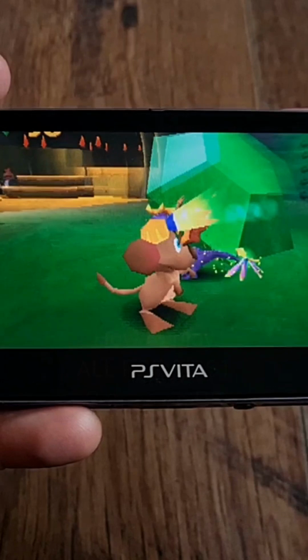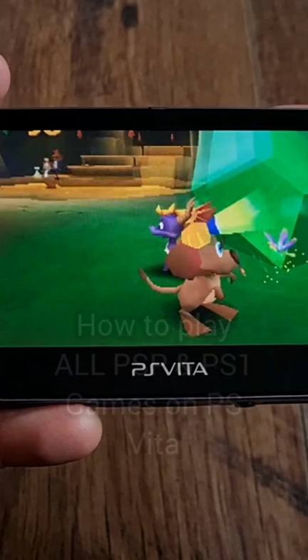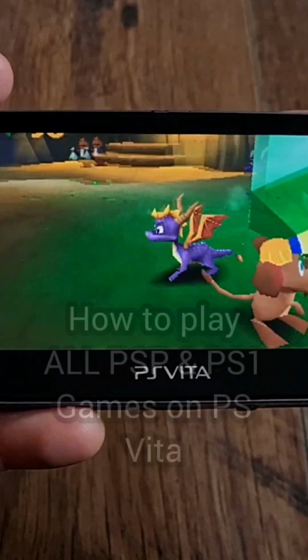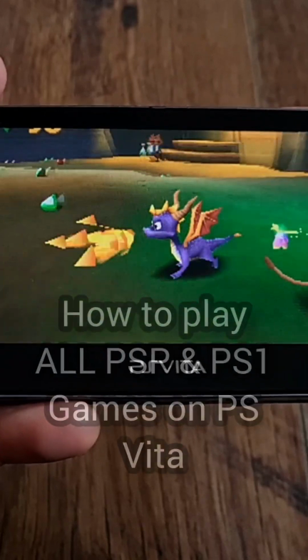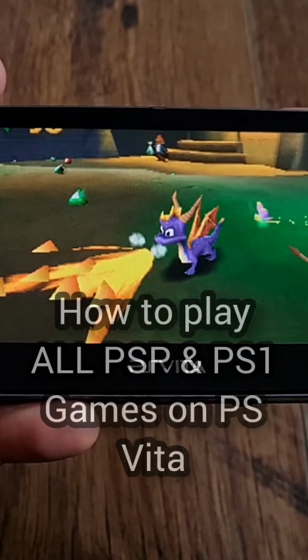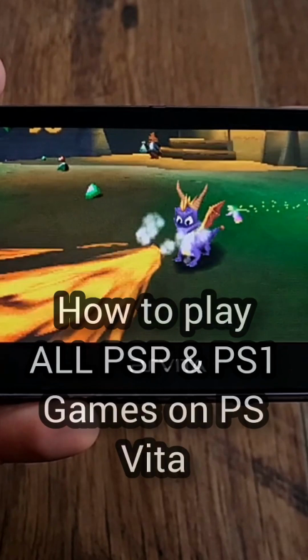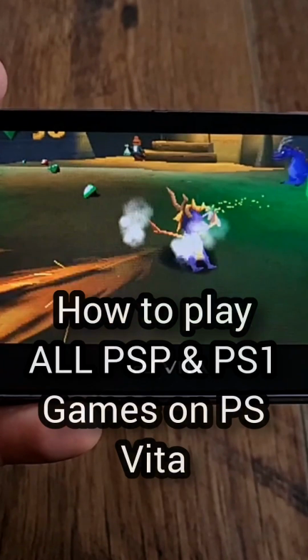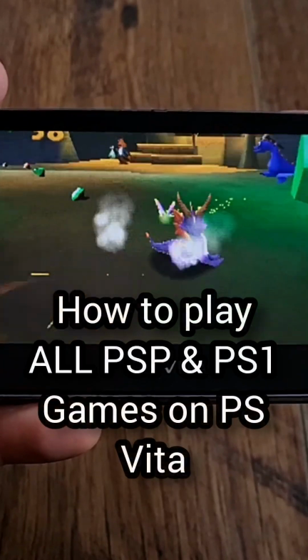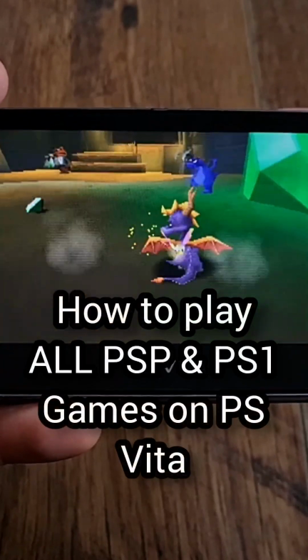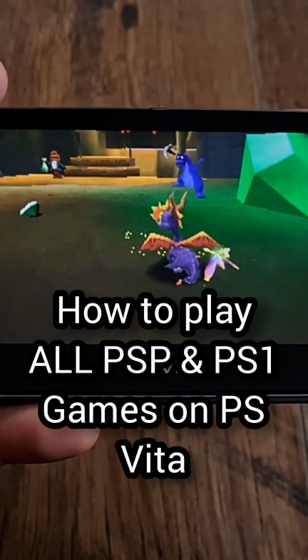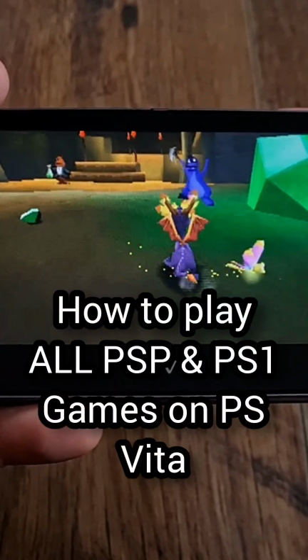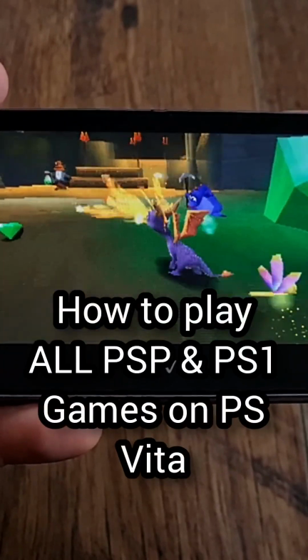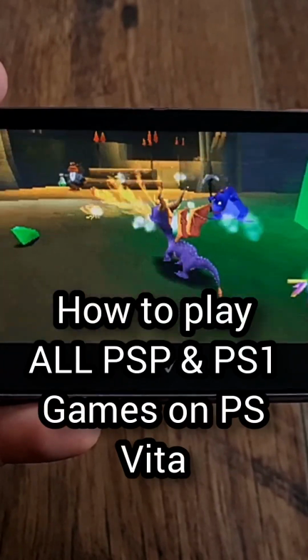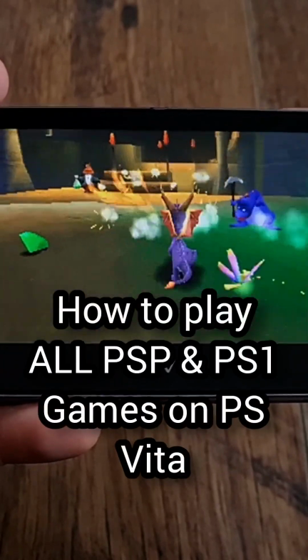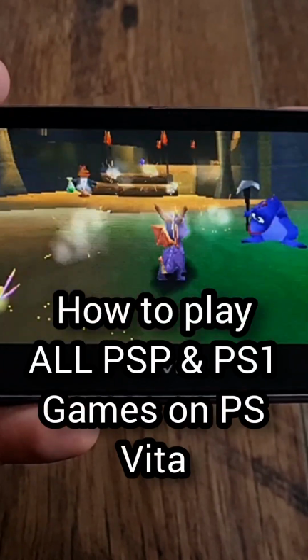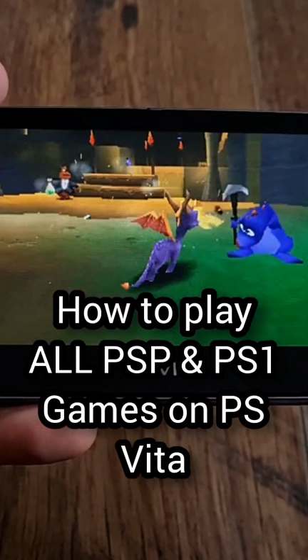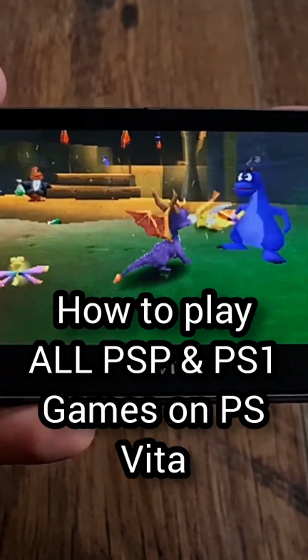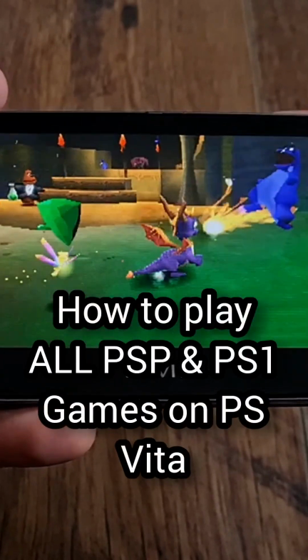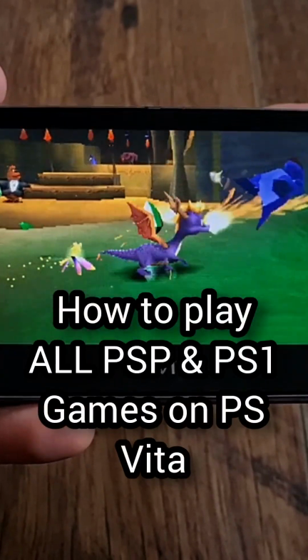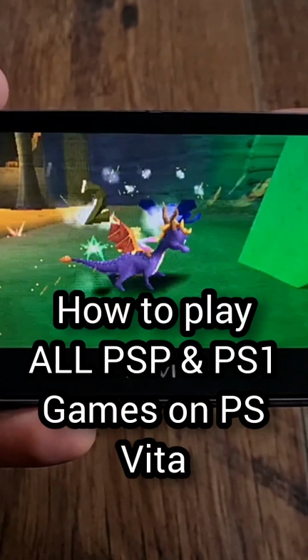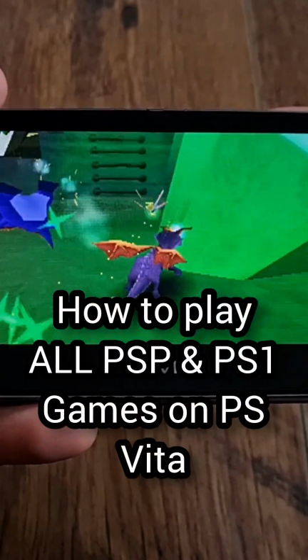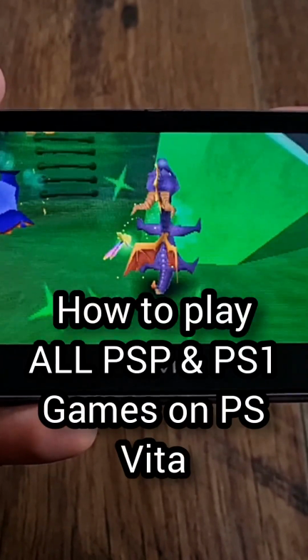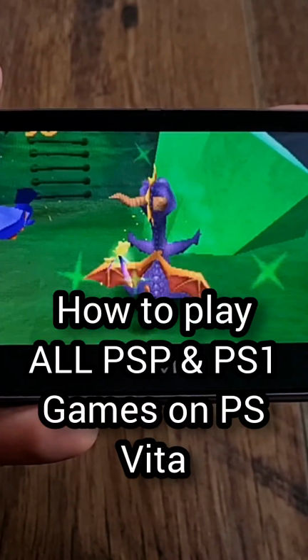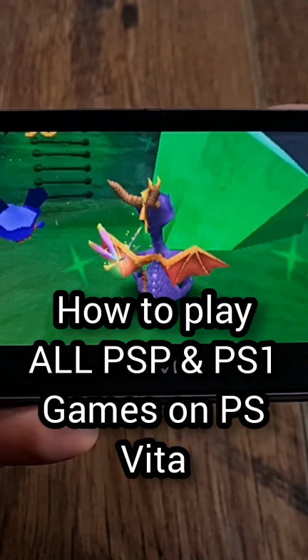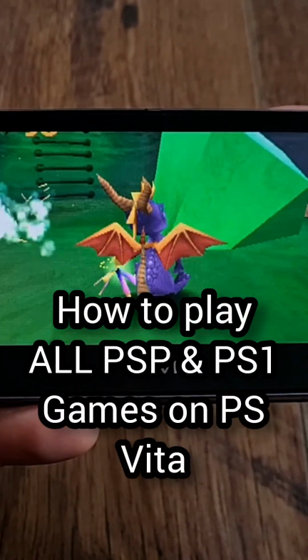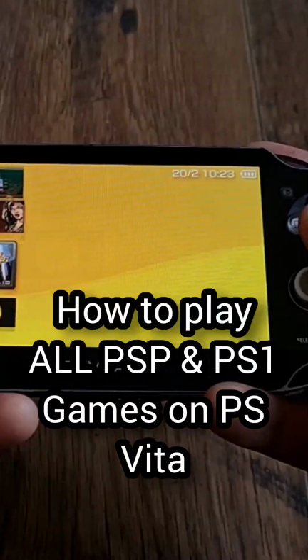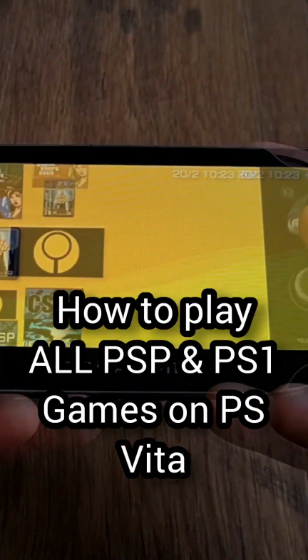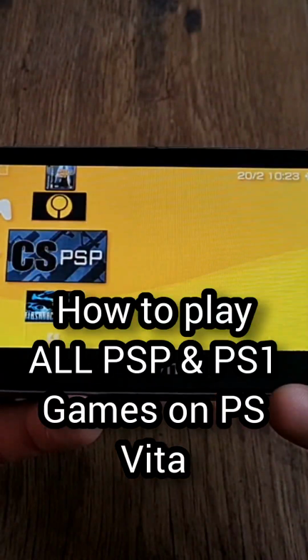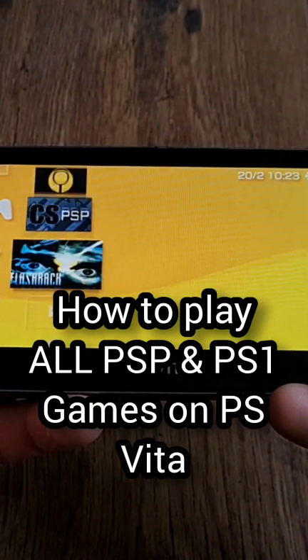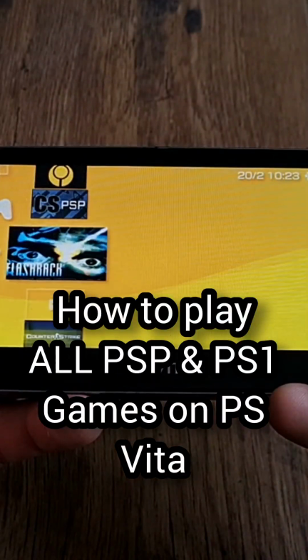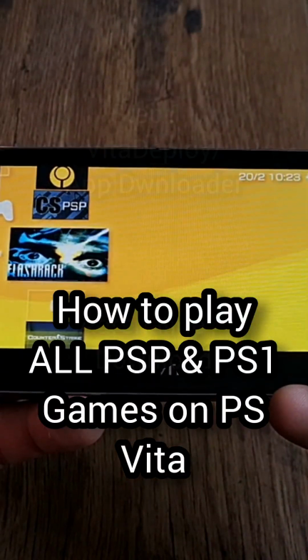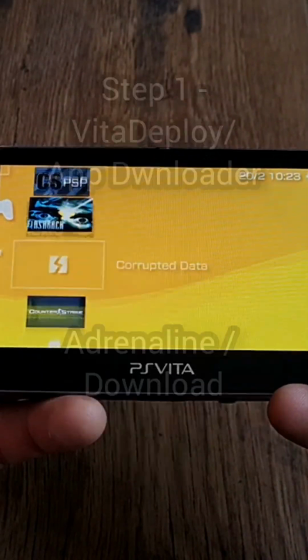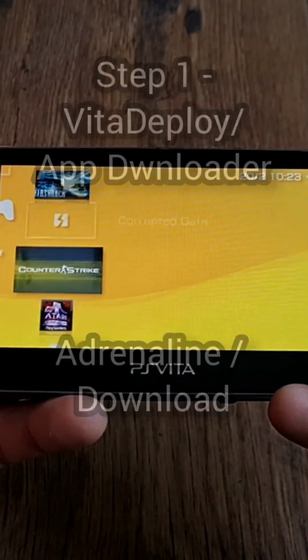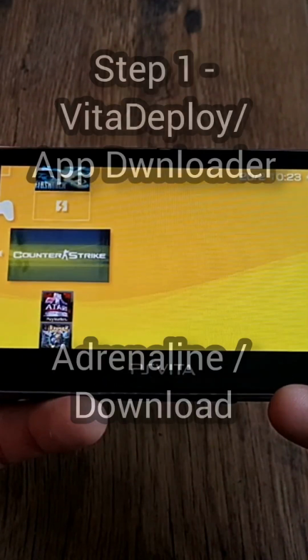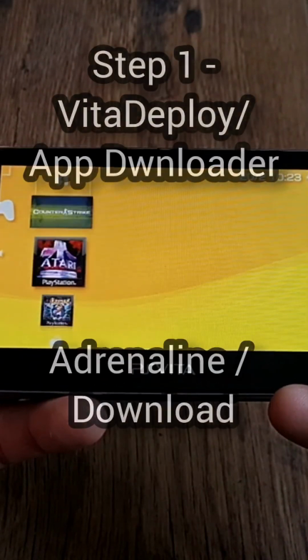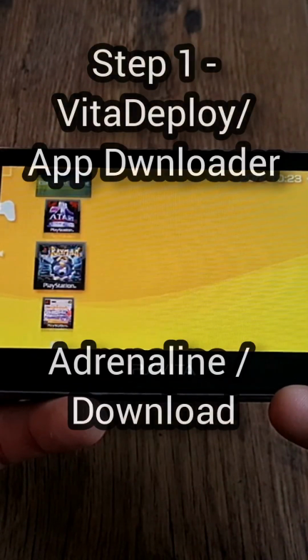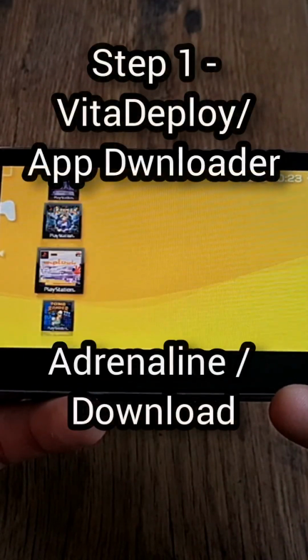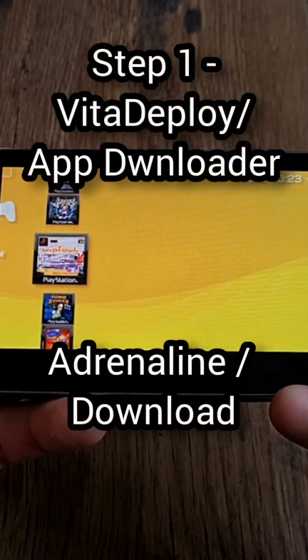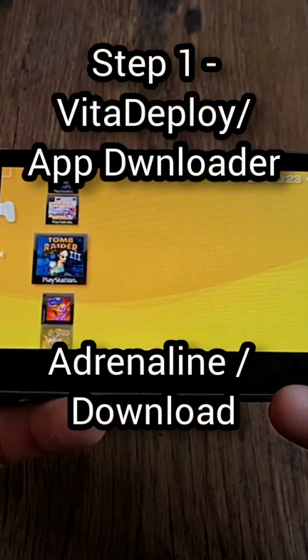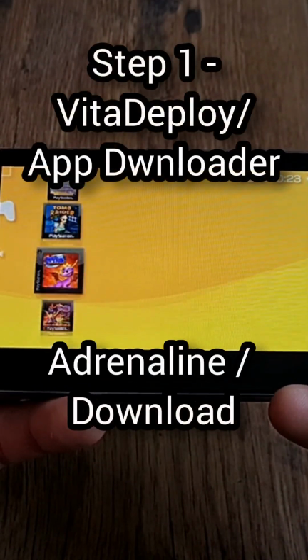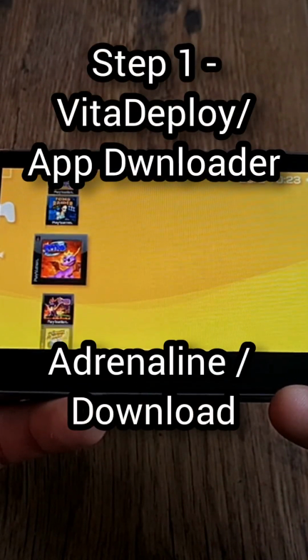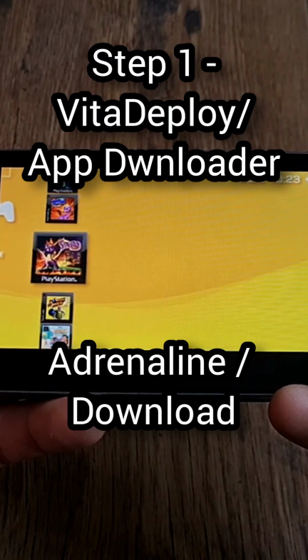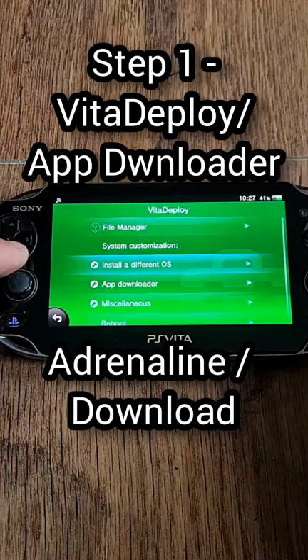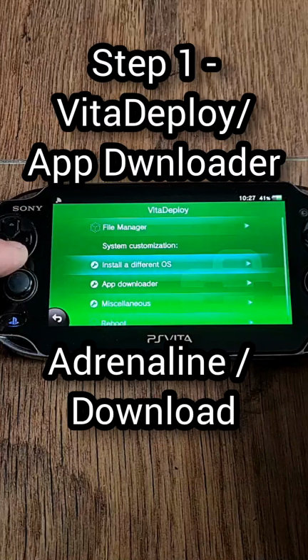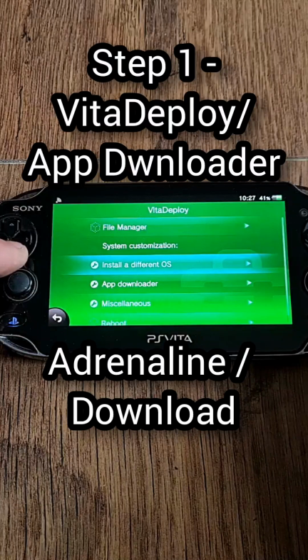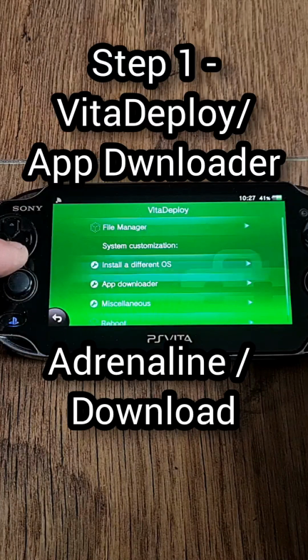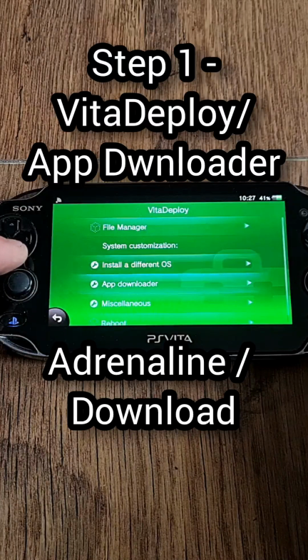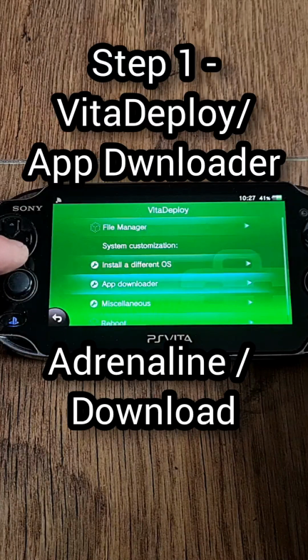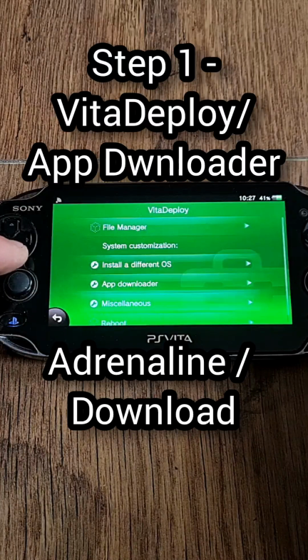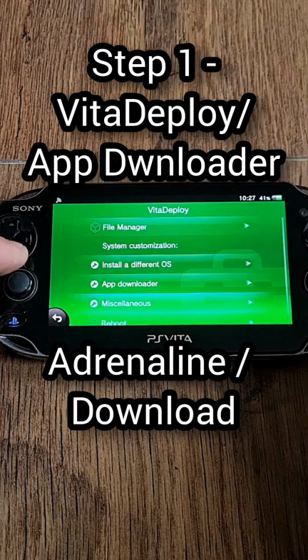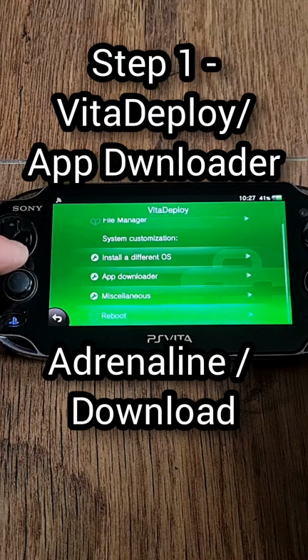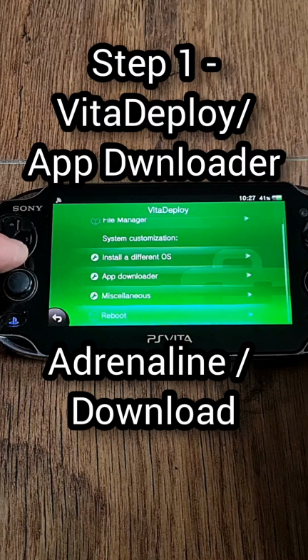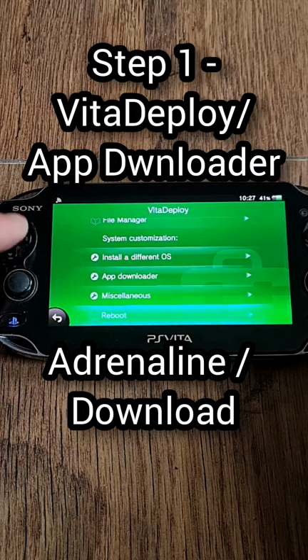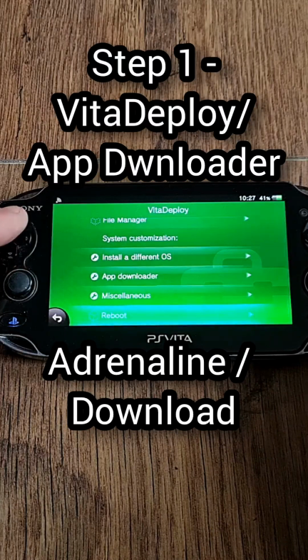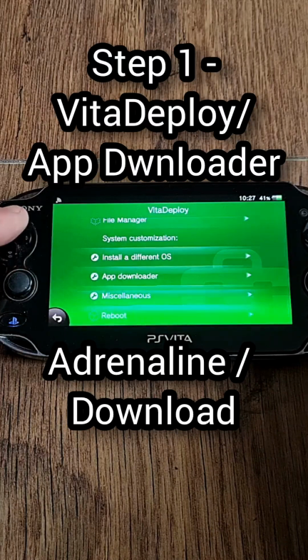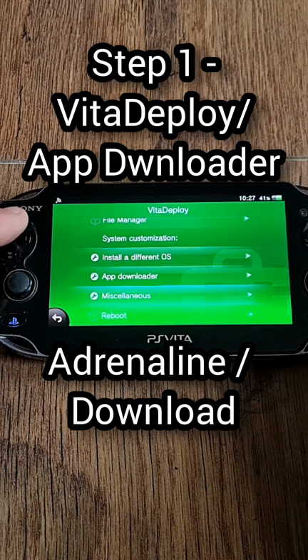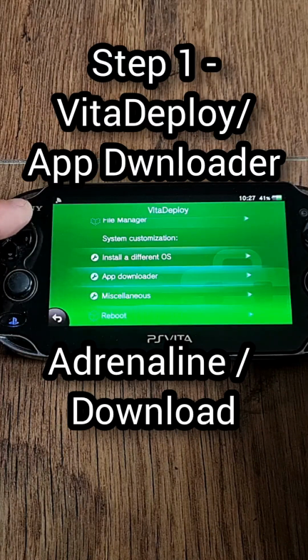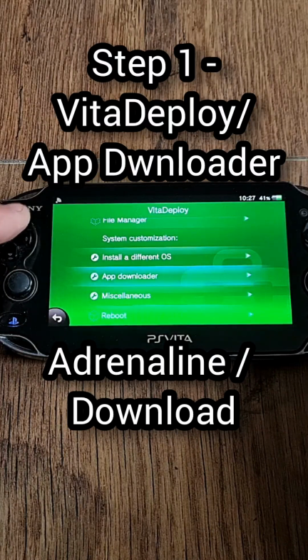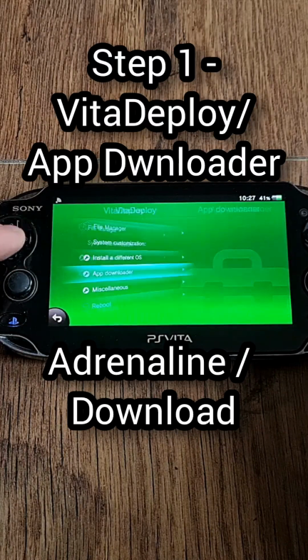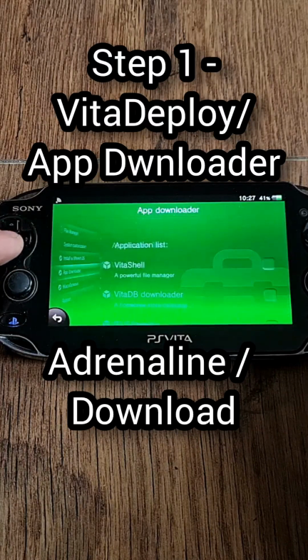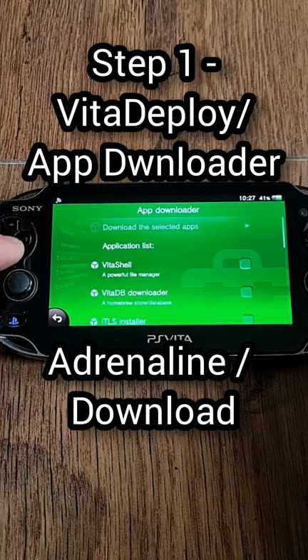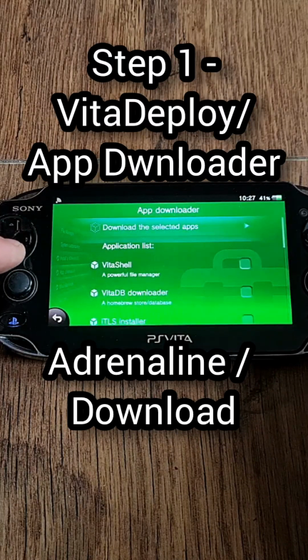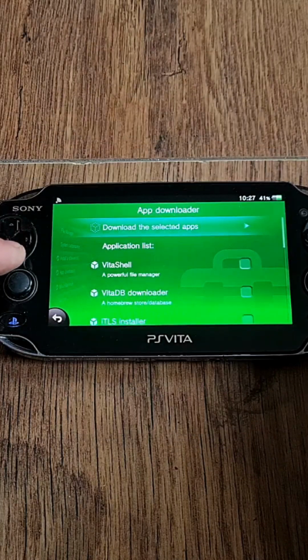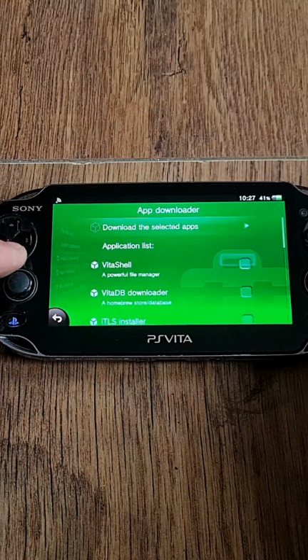How to play all PSP and PS1 games on your hacked PS Vita. Step 1: open Vita Deploy, go to App Downloader, check Adrenaline and press Download on the top.